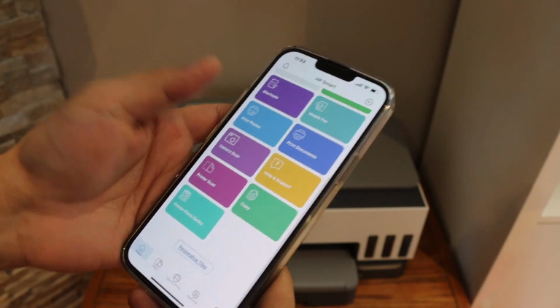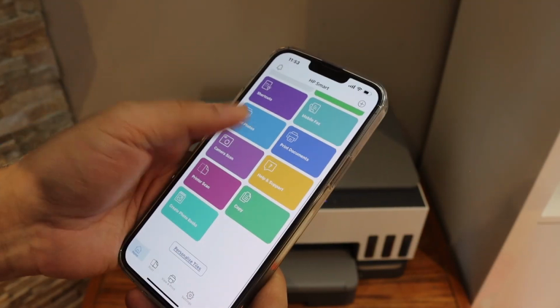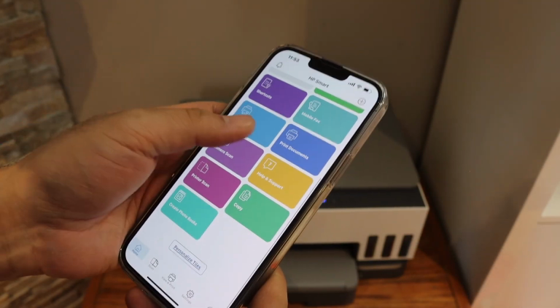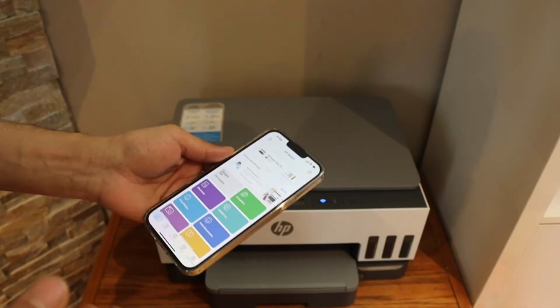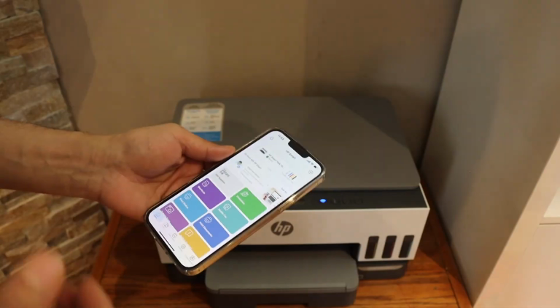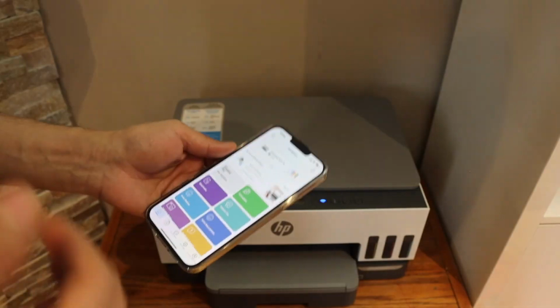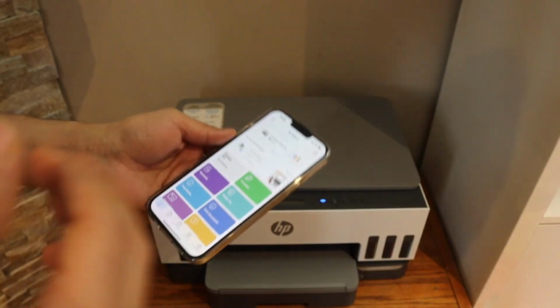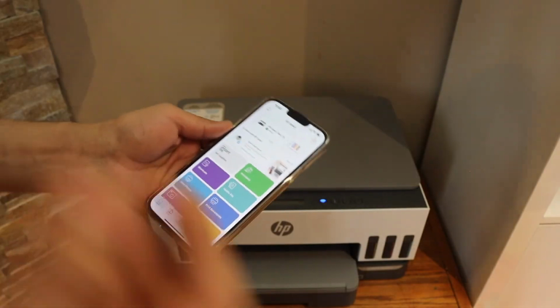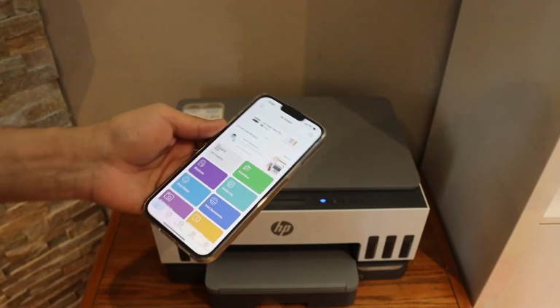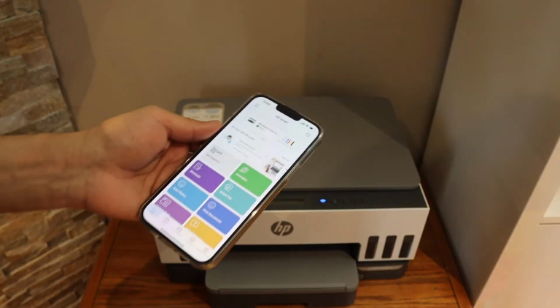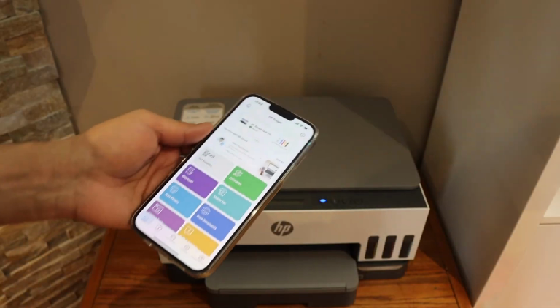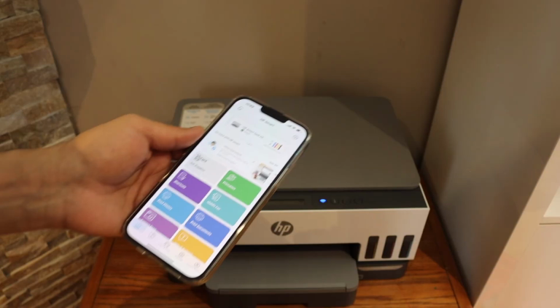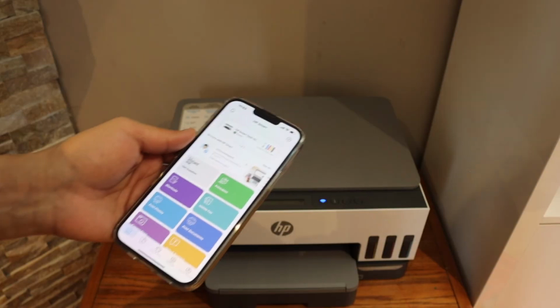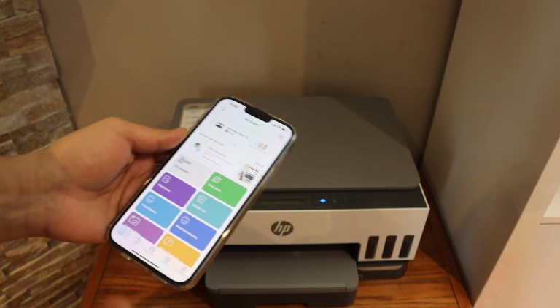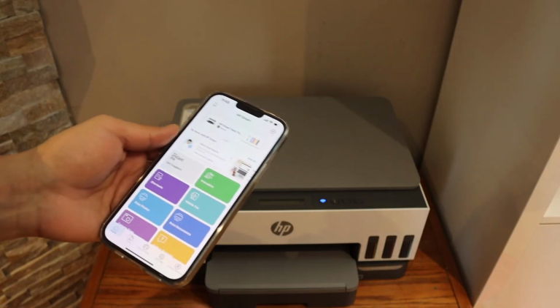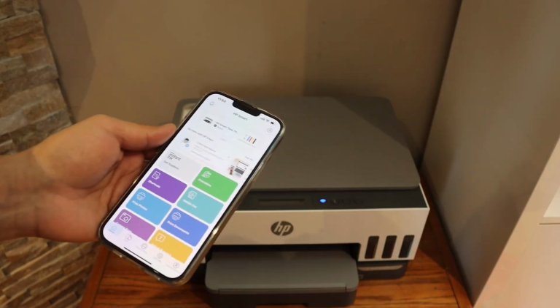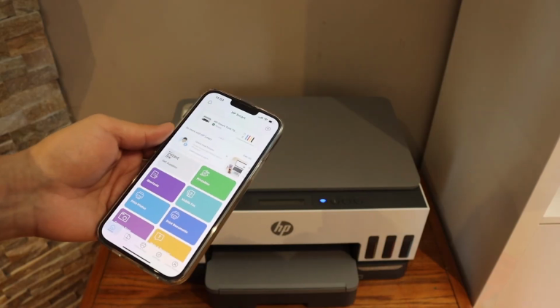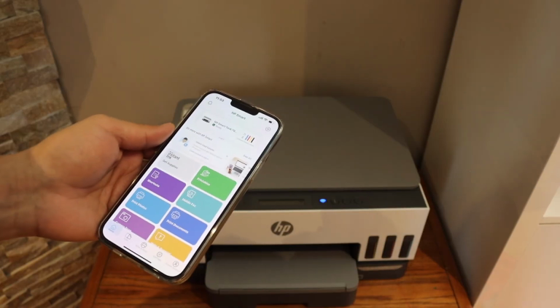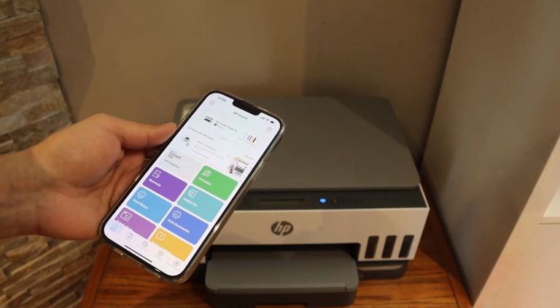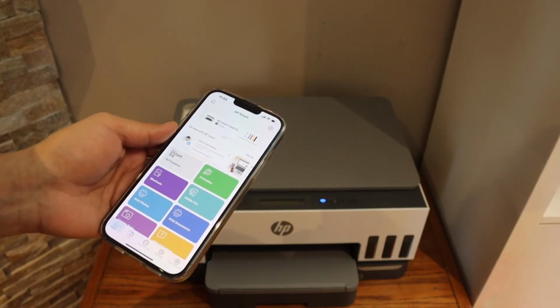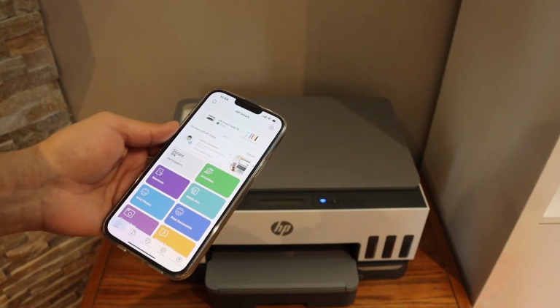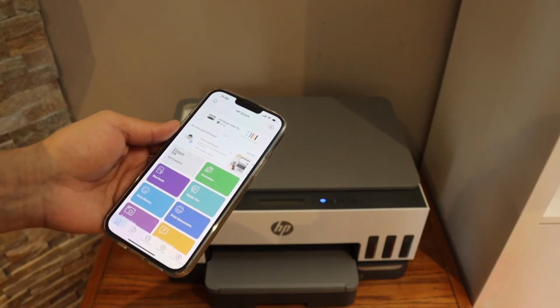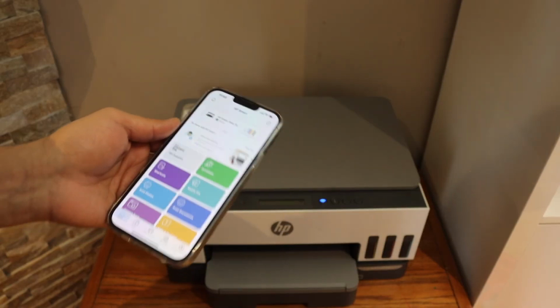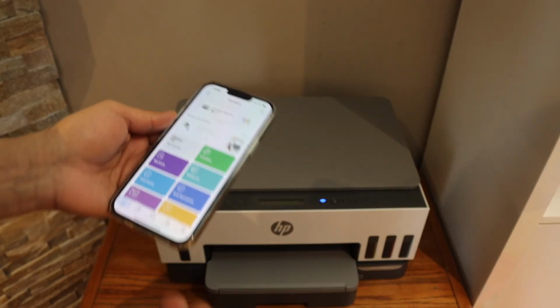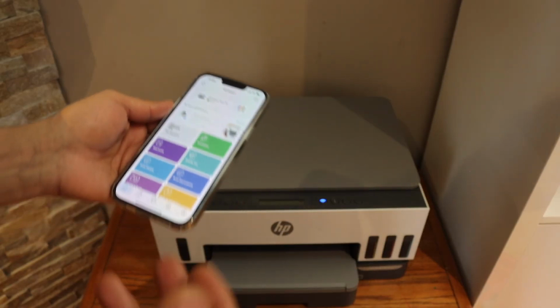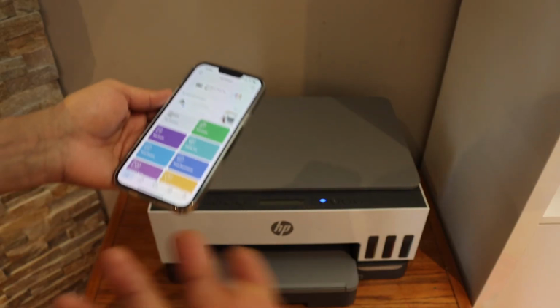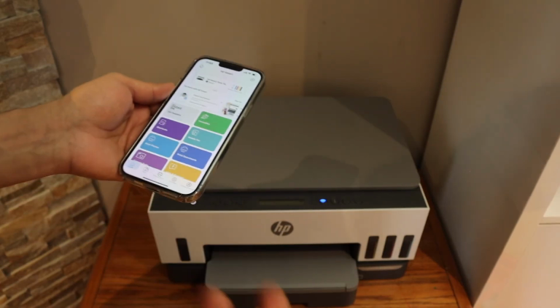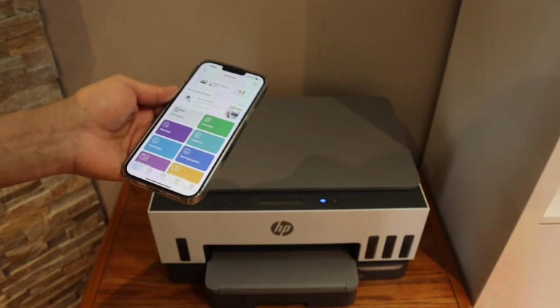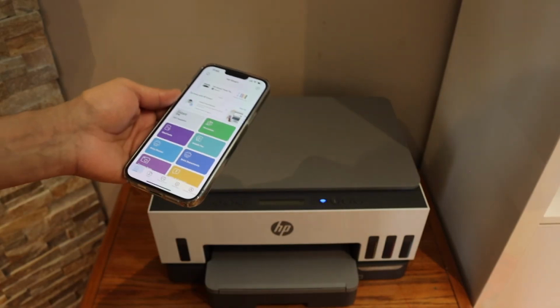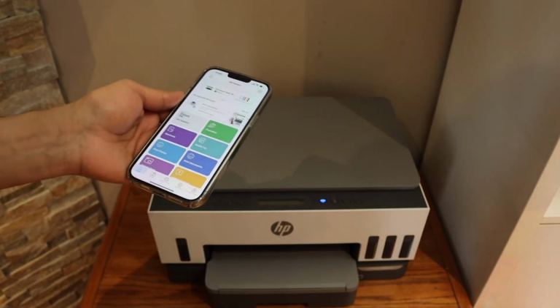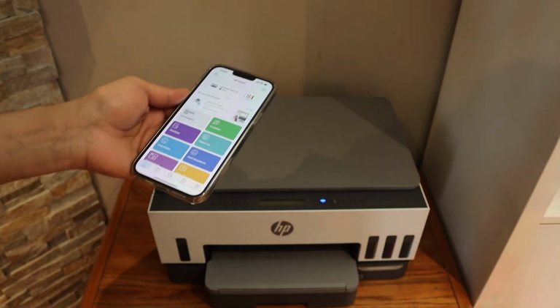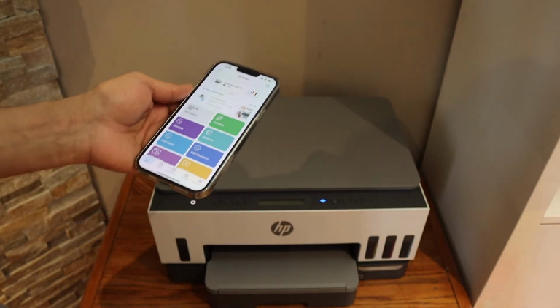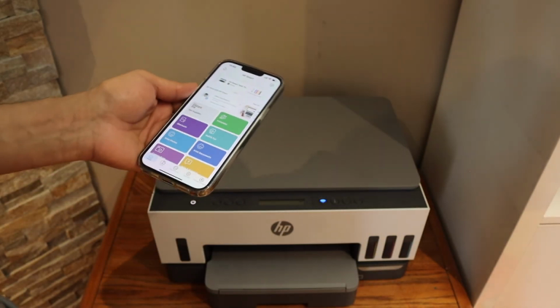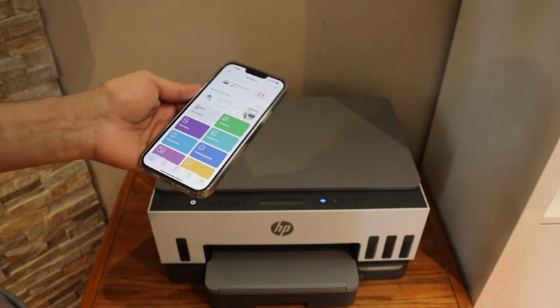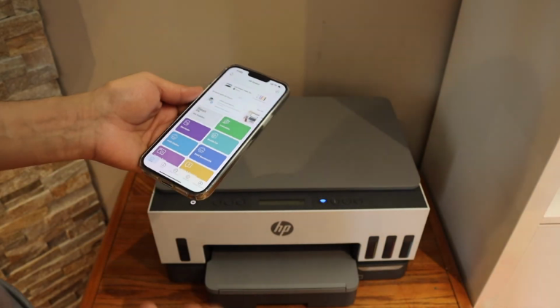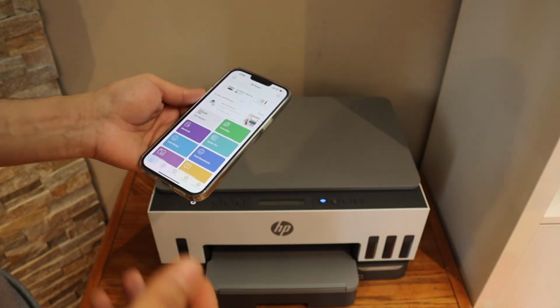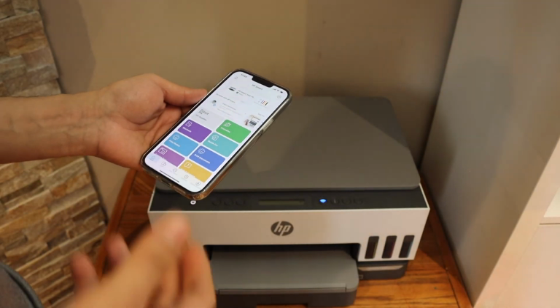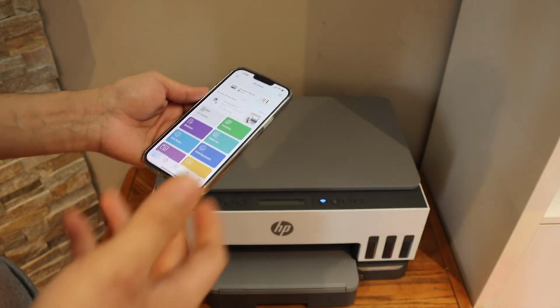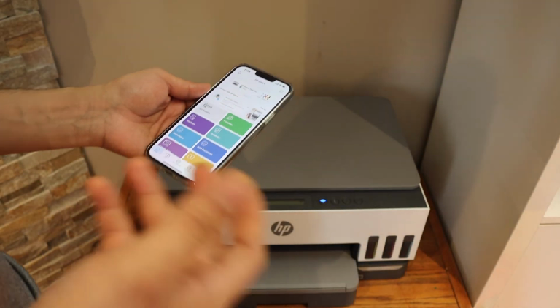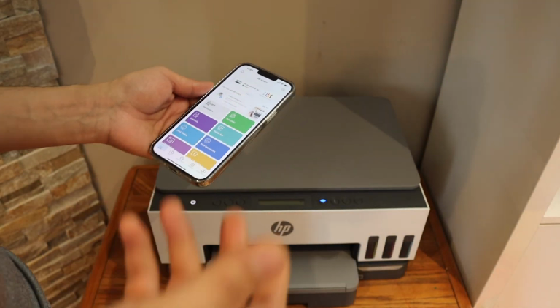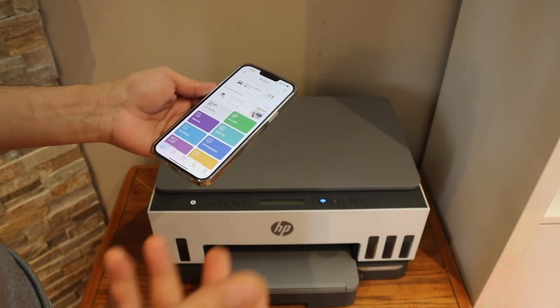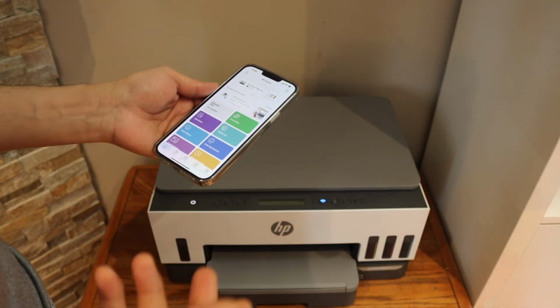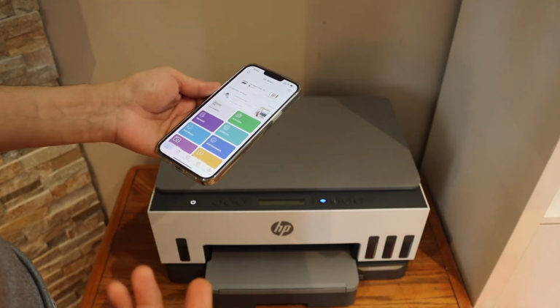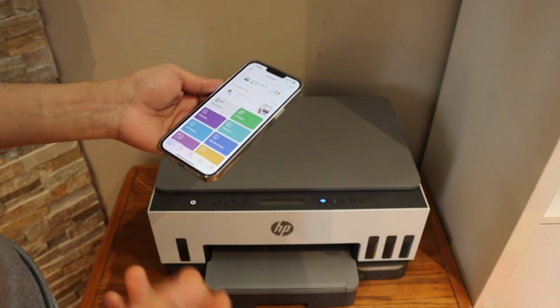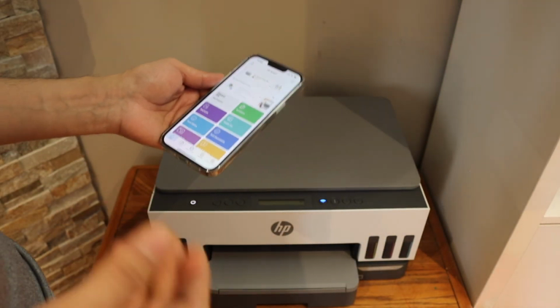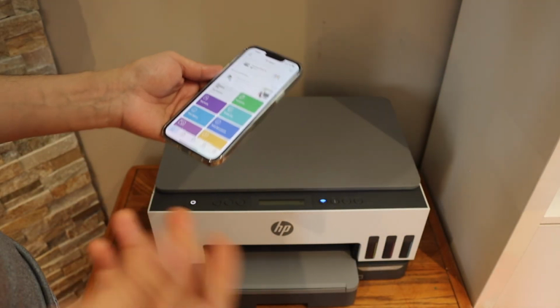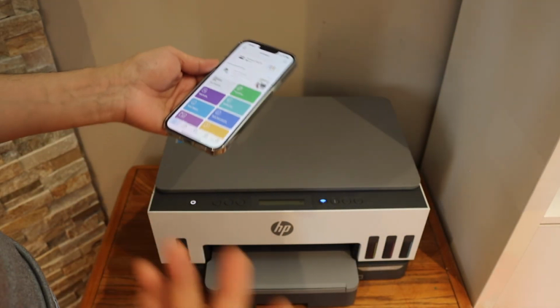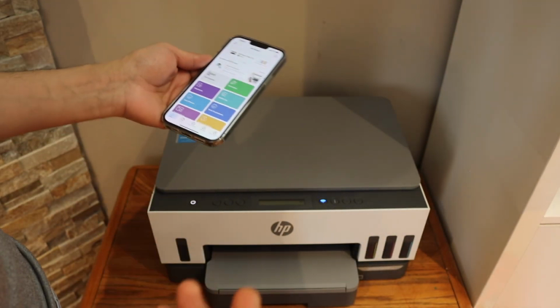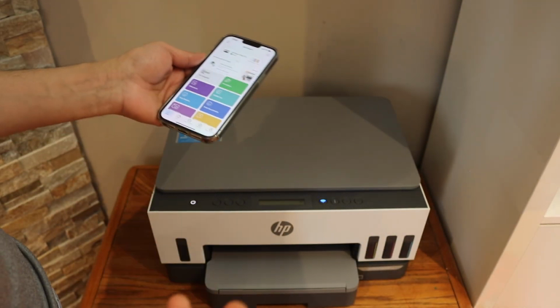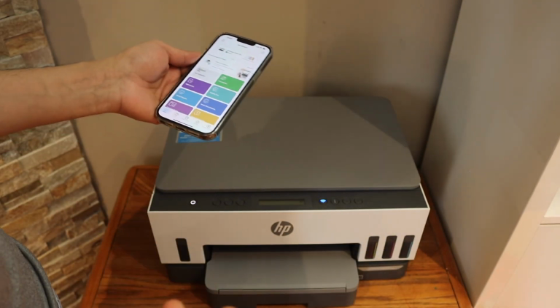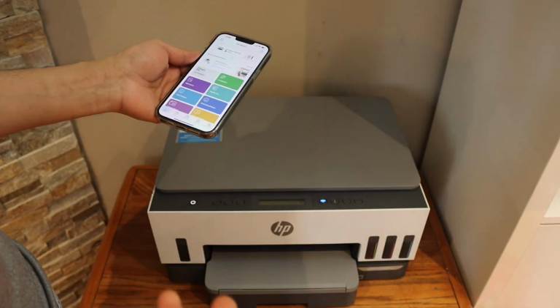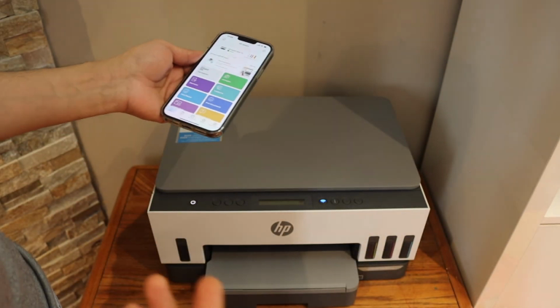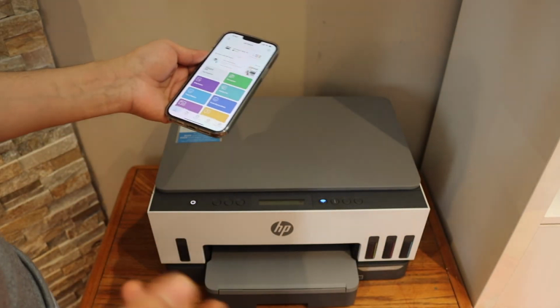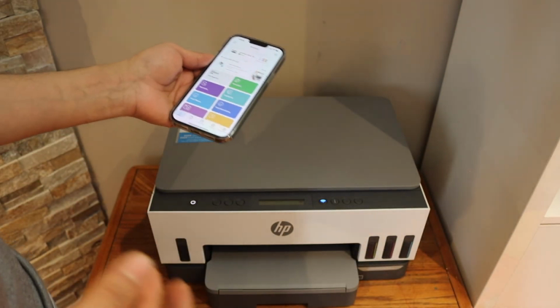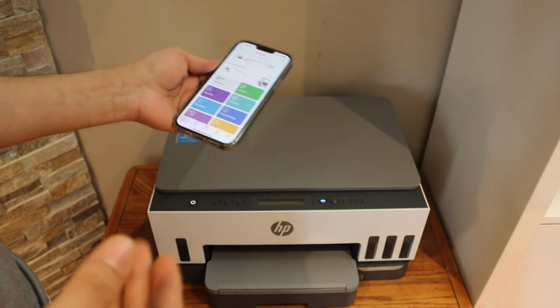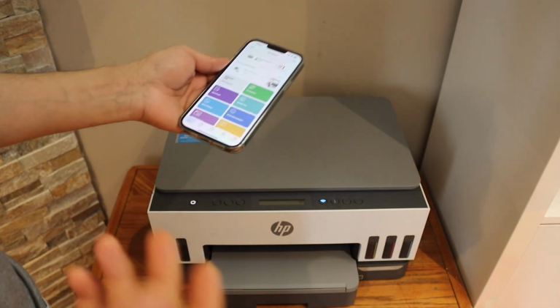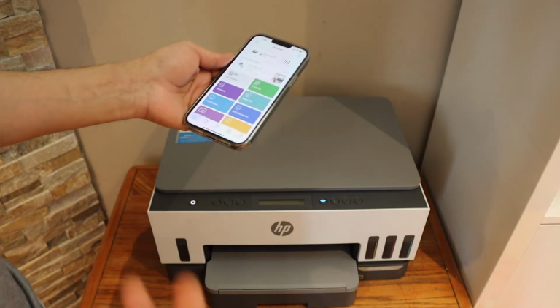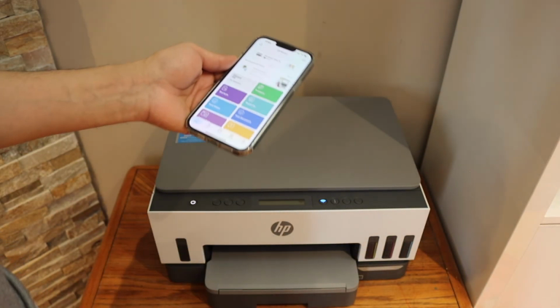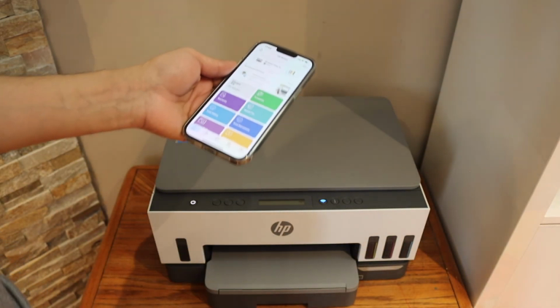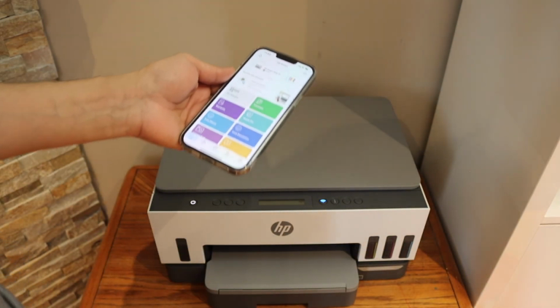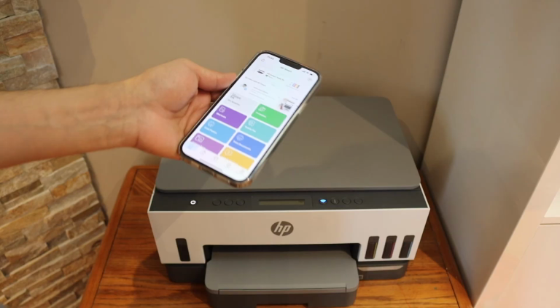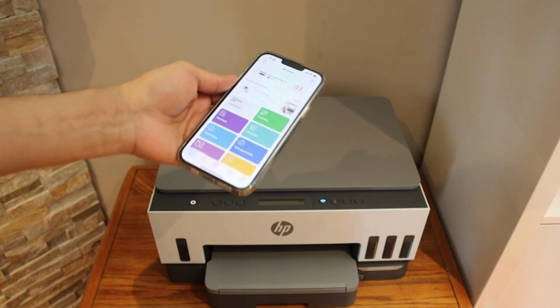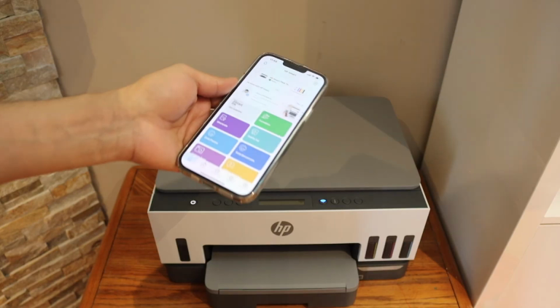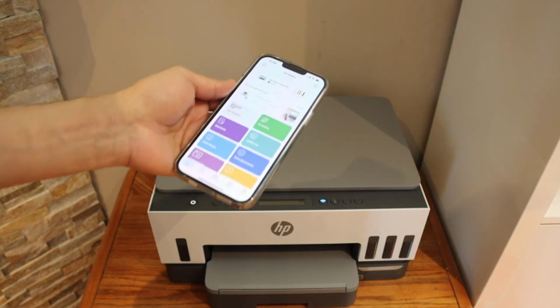Overall it's very easy to set up this printer with the Wi-Fi network using your iPhone or Android phone. Thanks for watching.